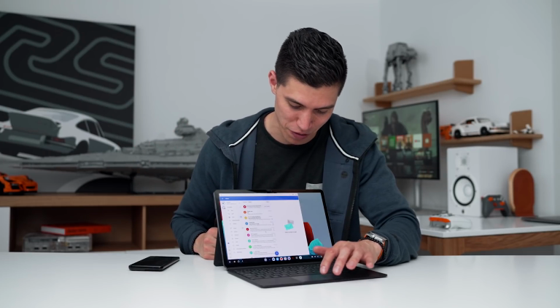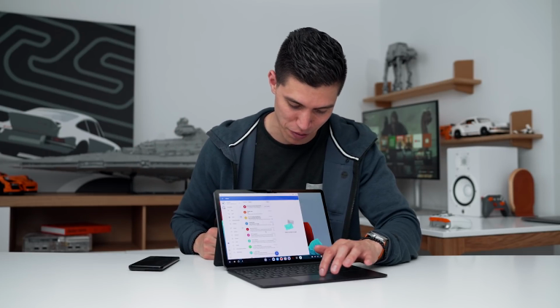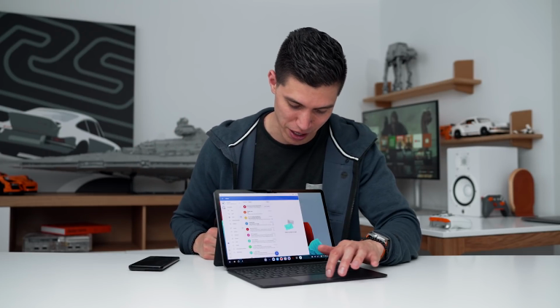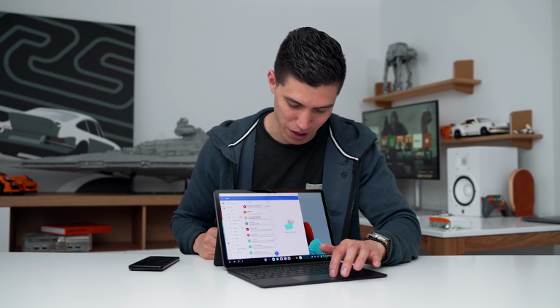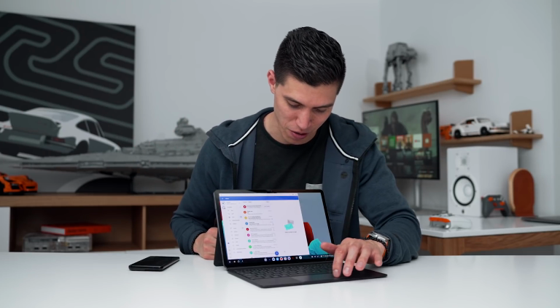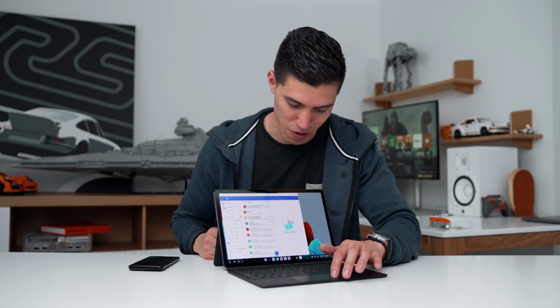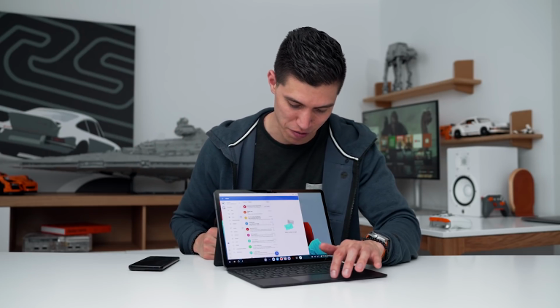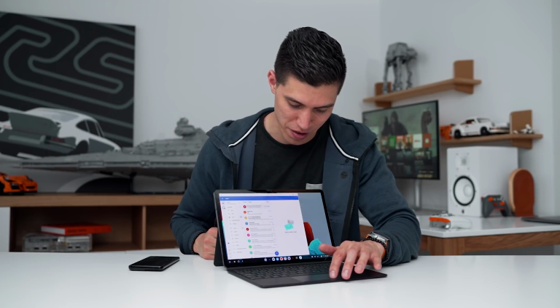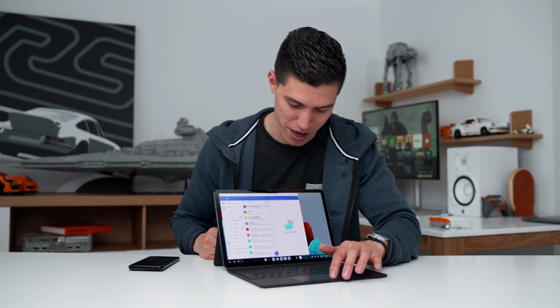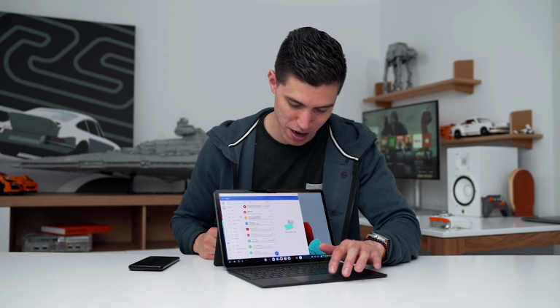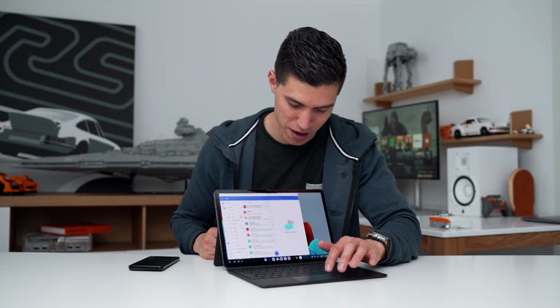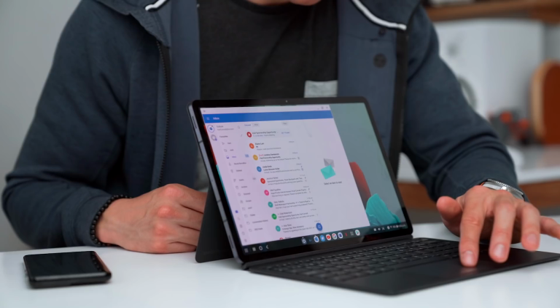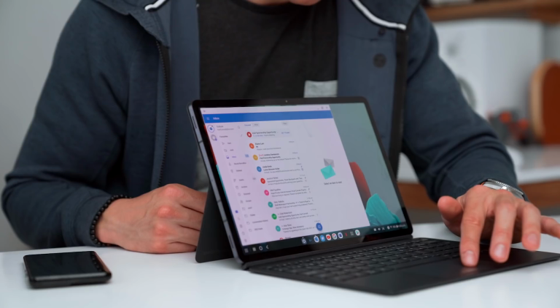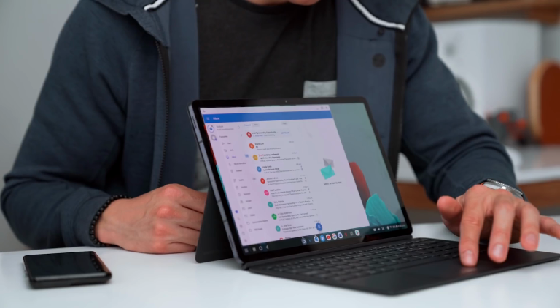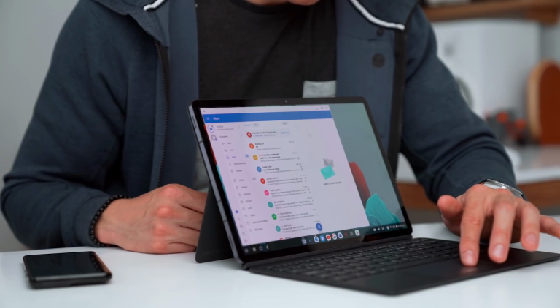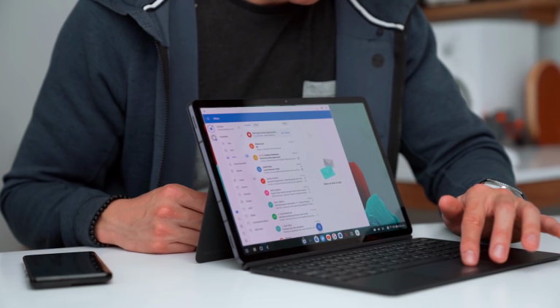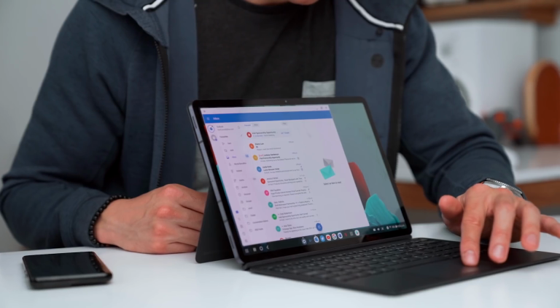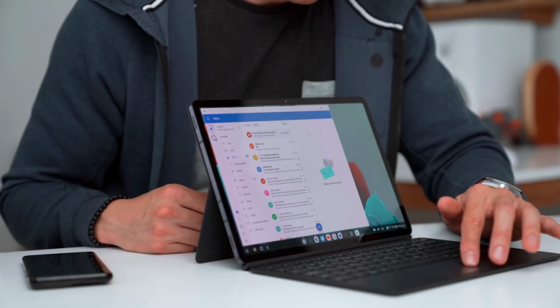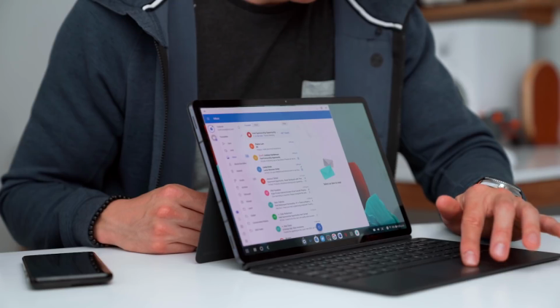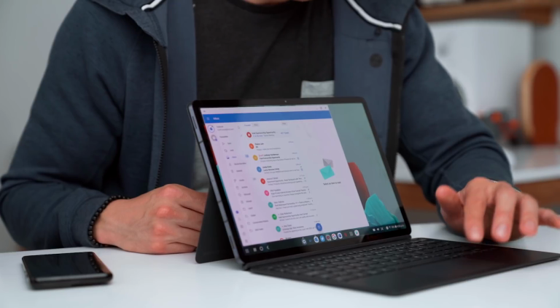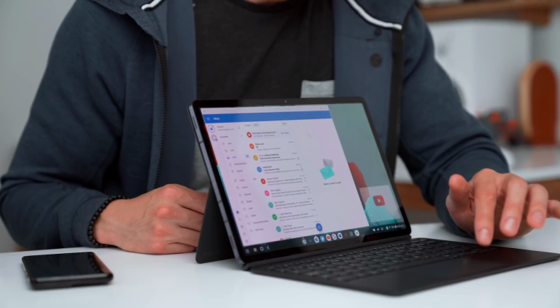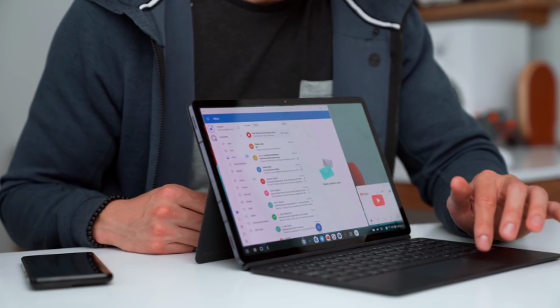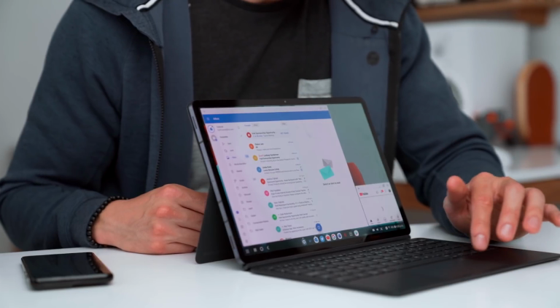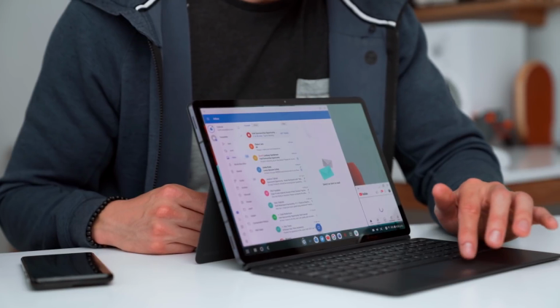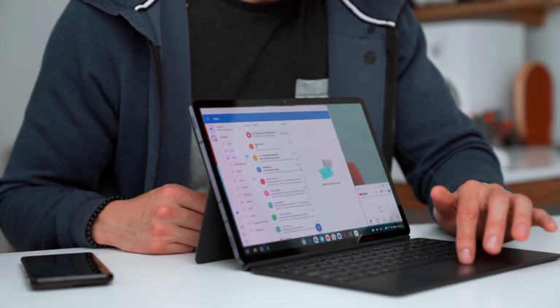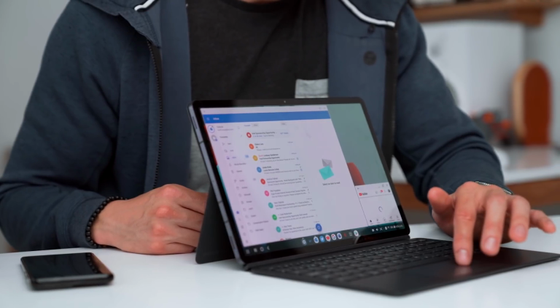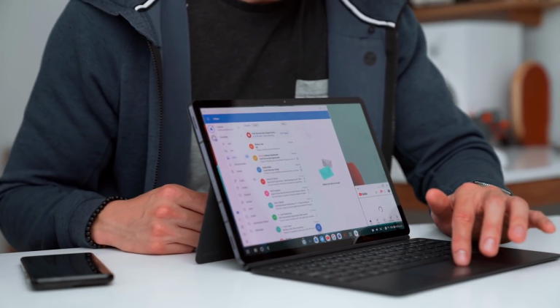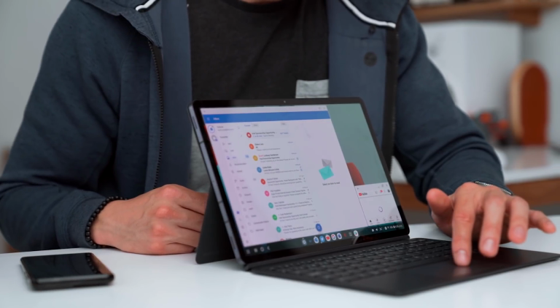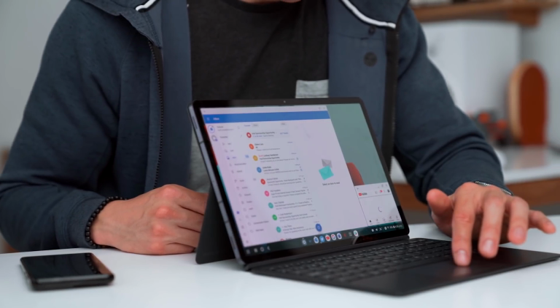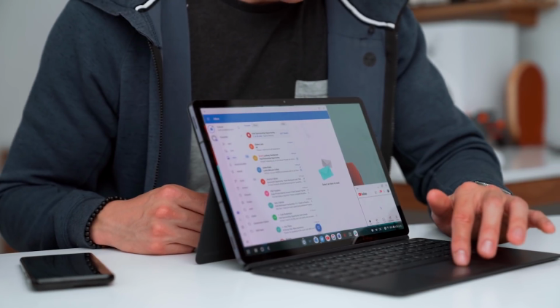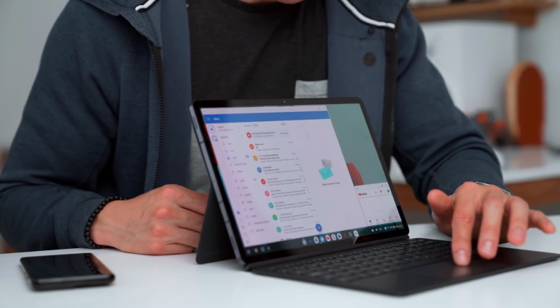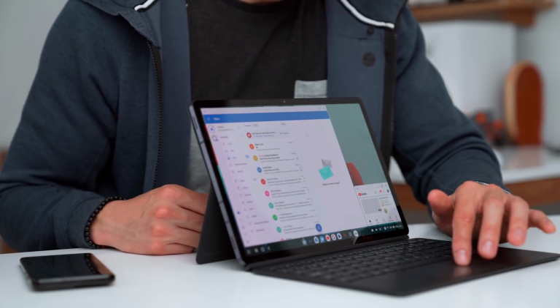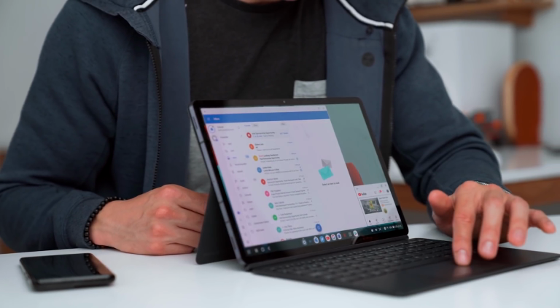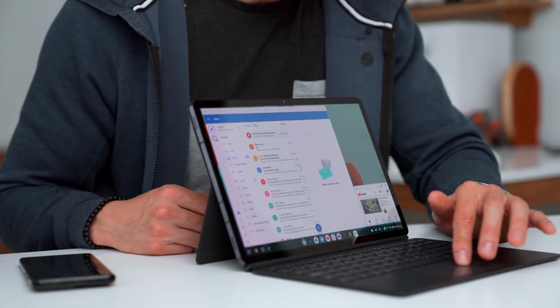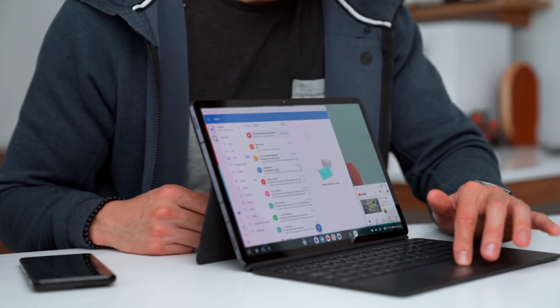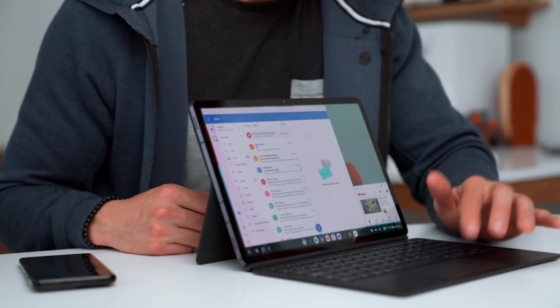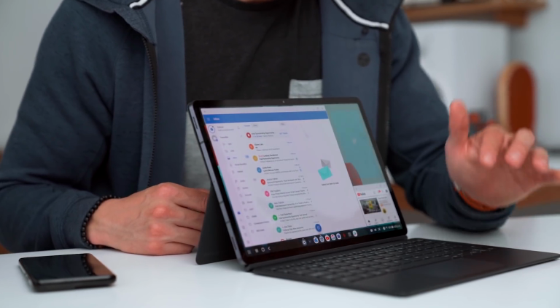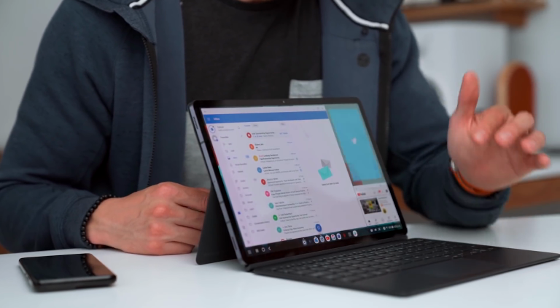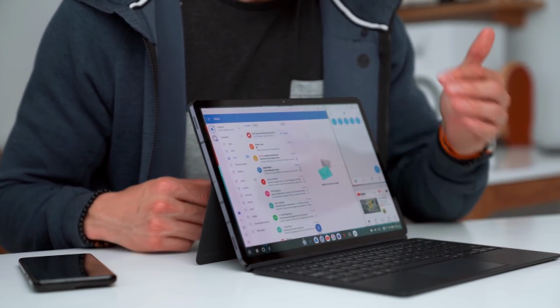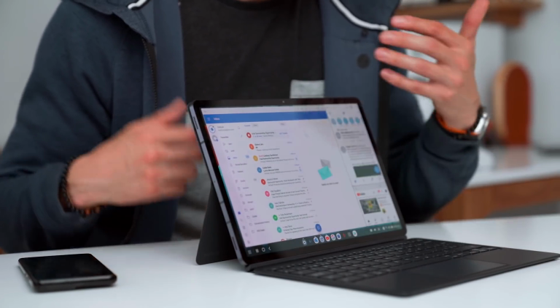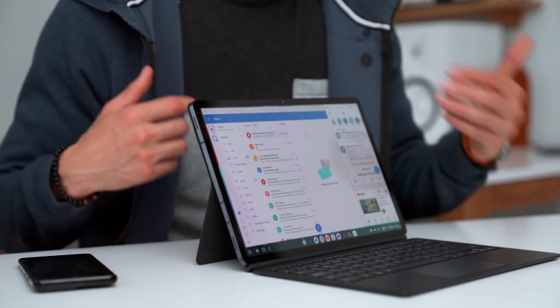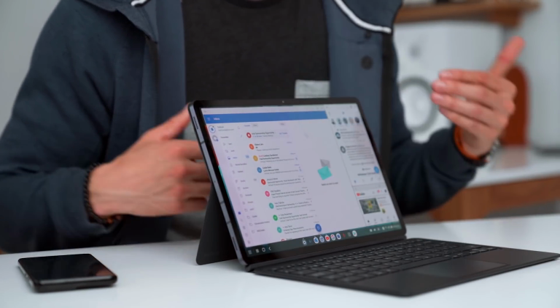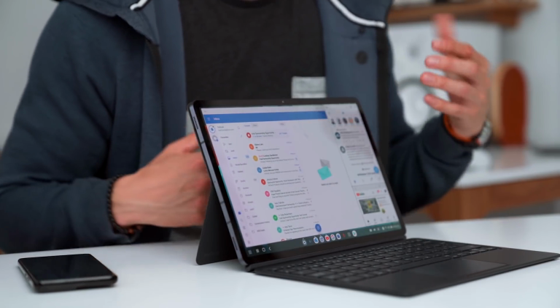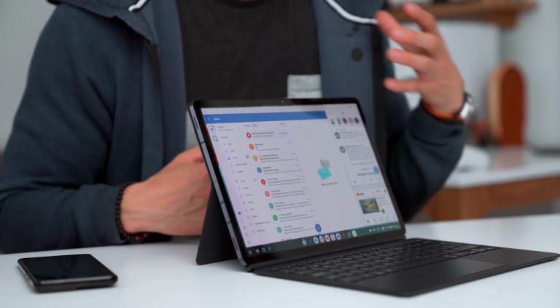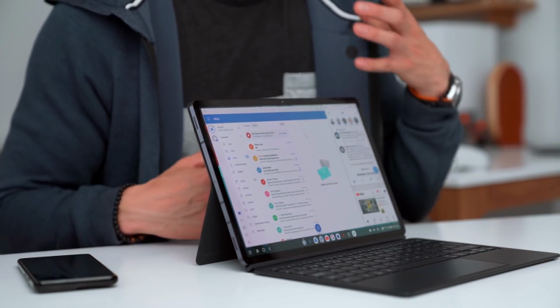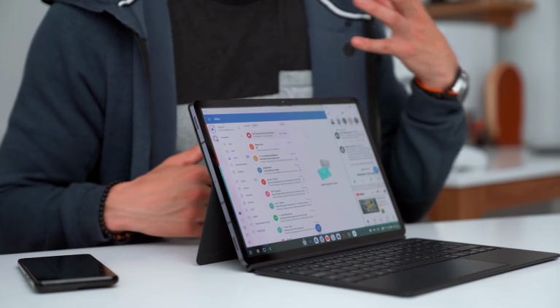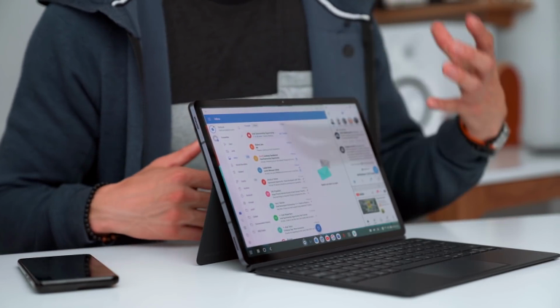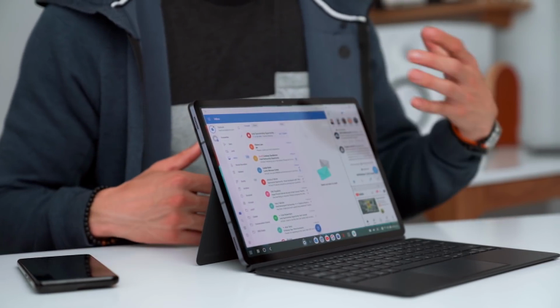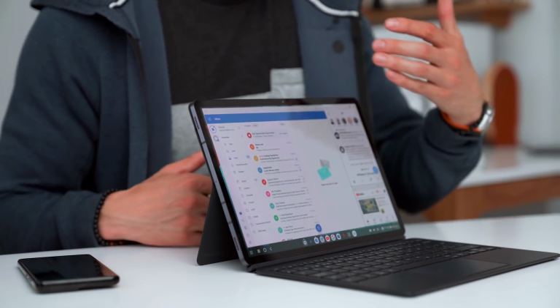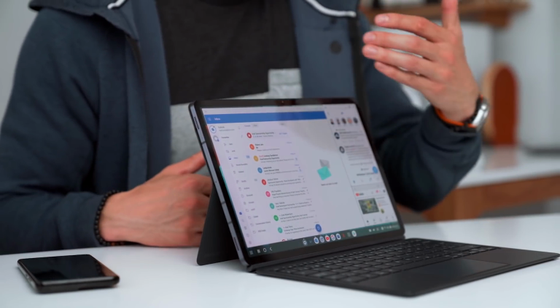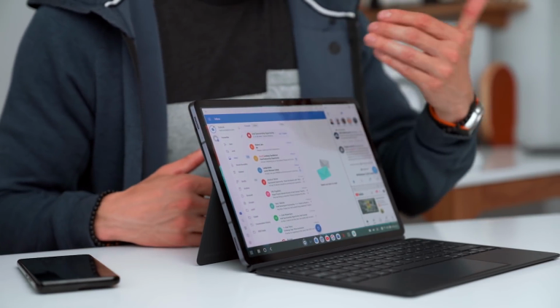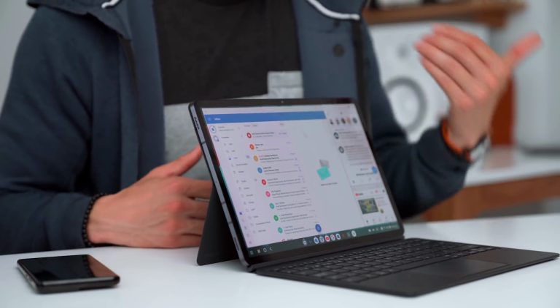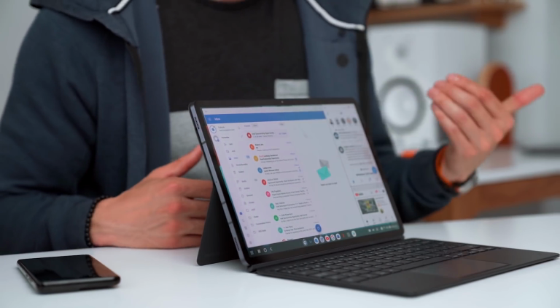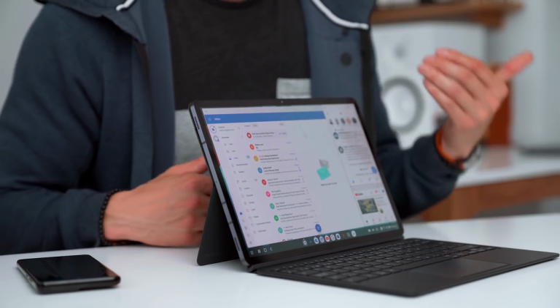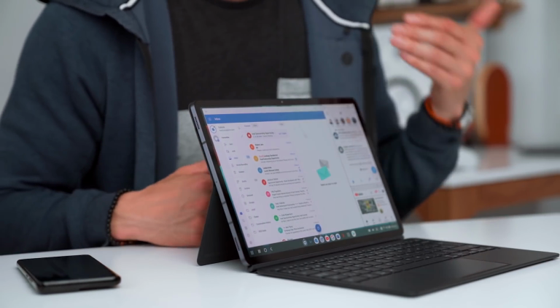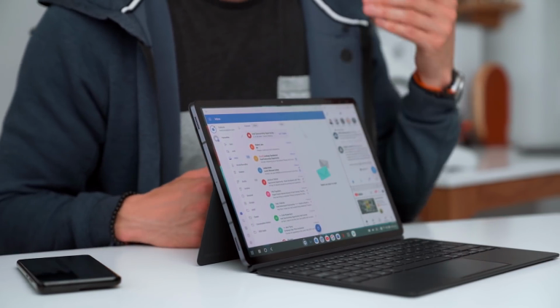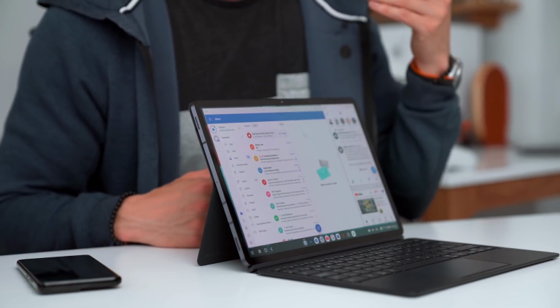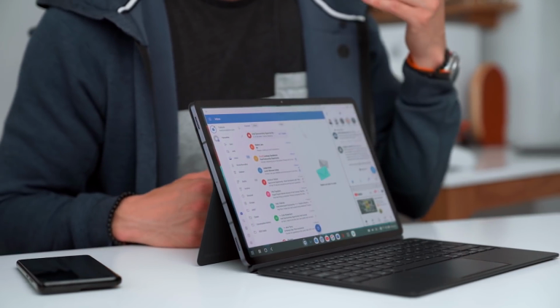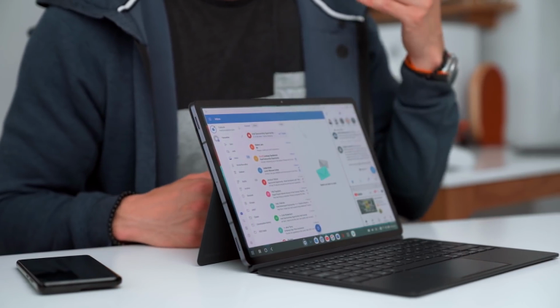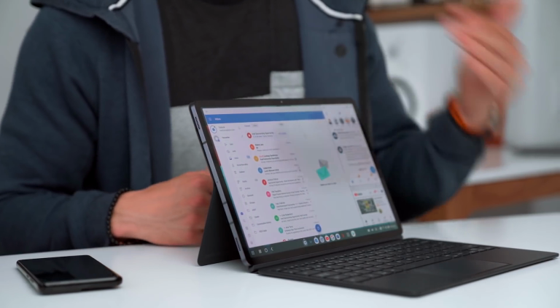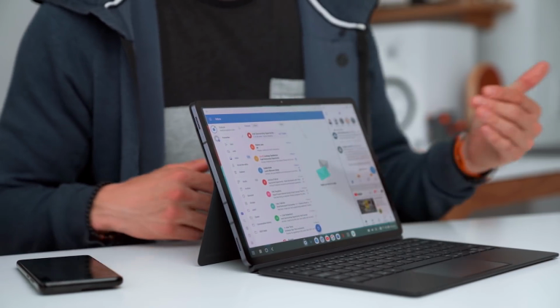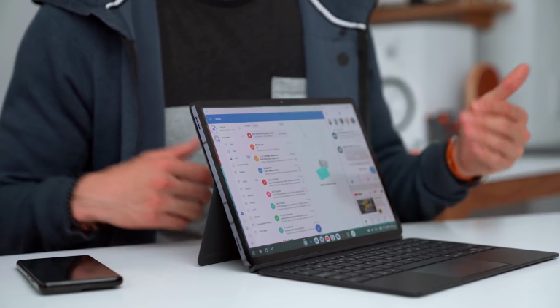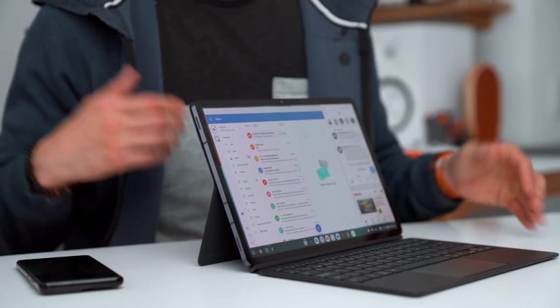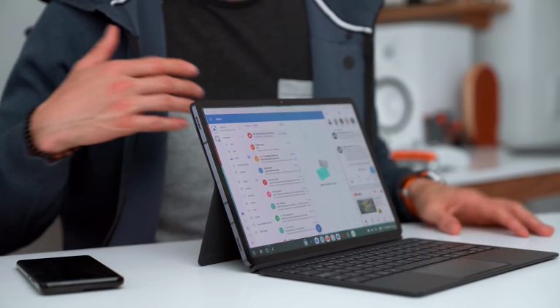So we've got that launched. And the third app that I always have off to the side is my Twitter feed.